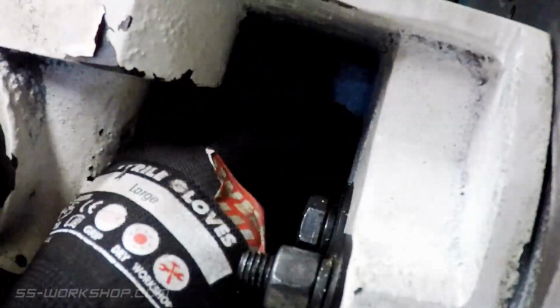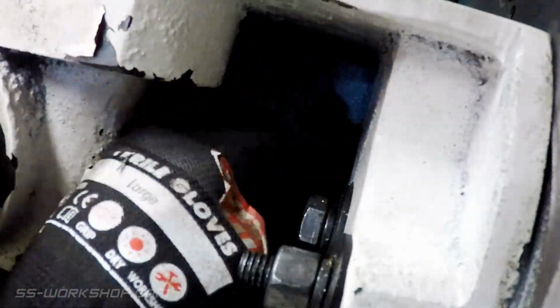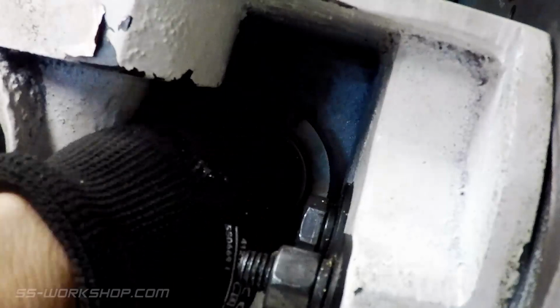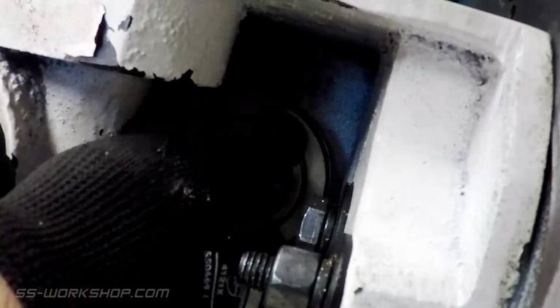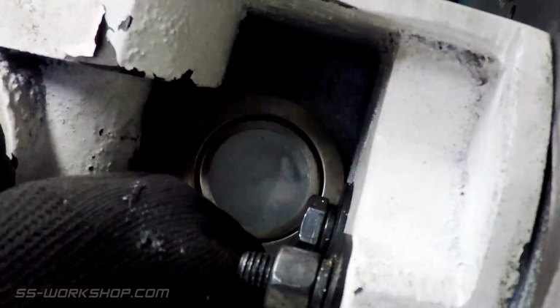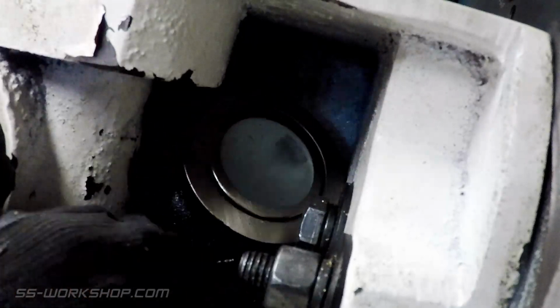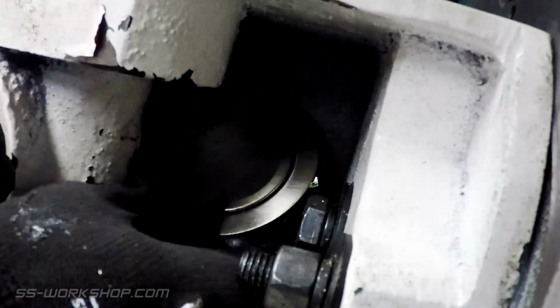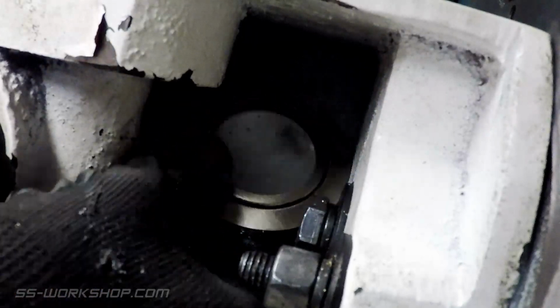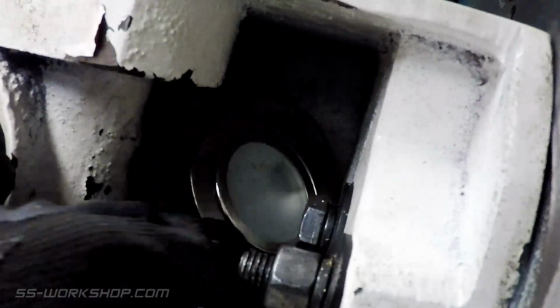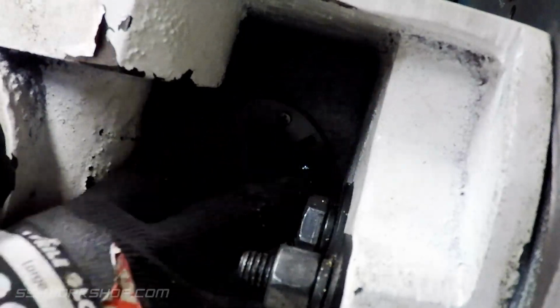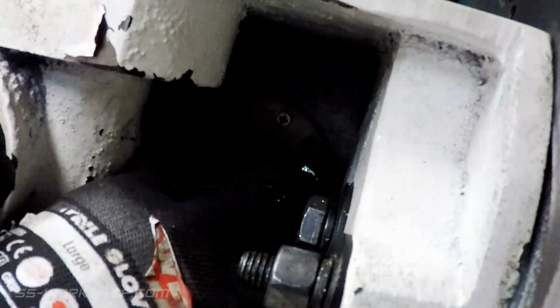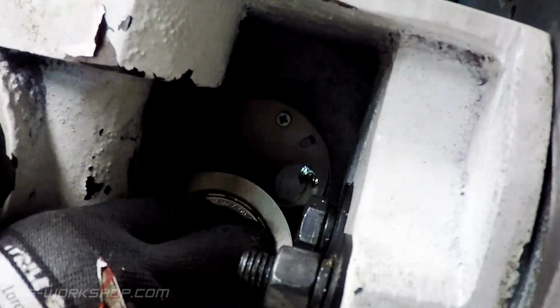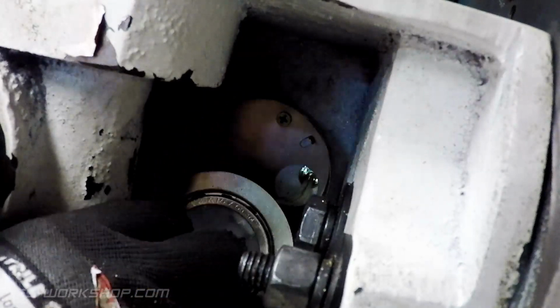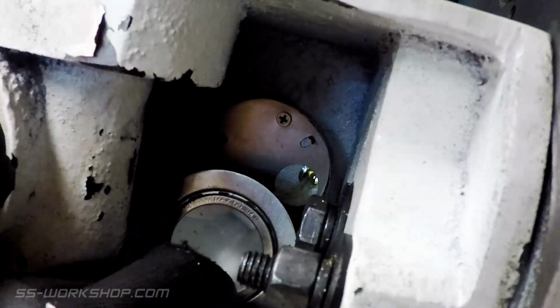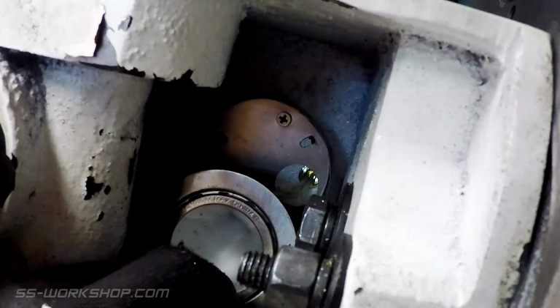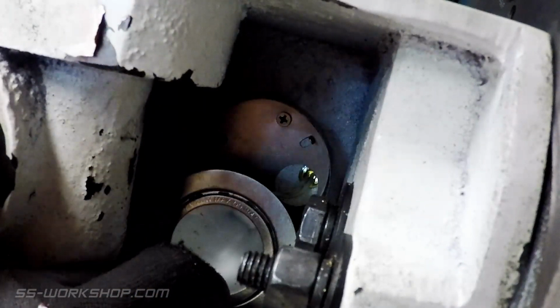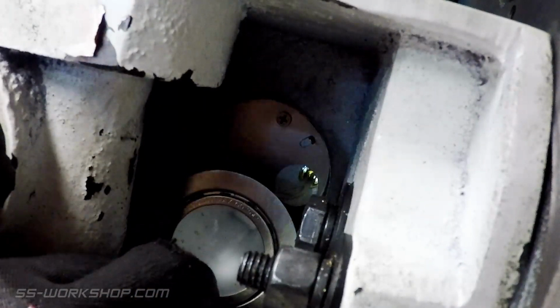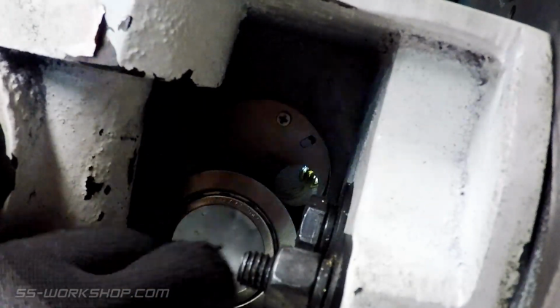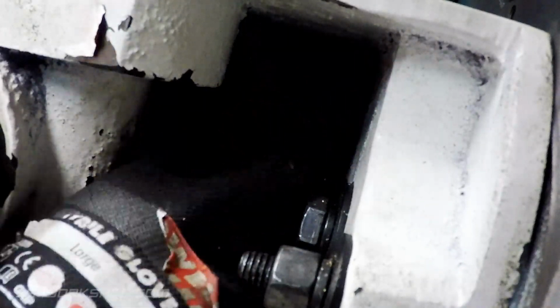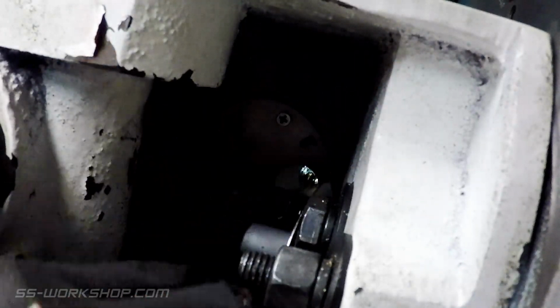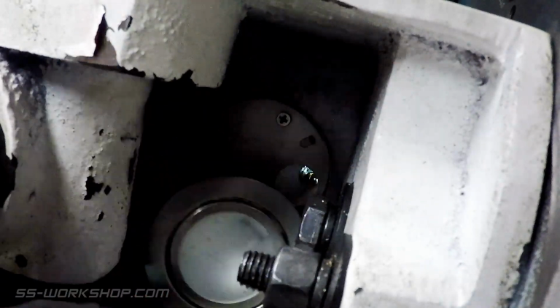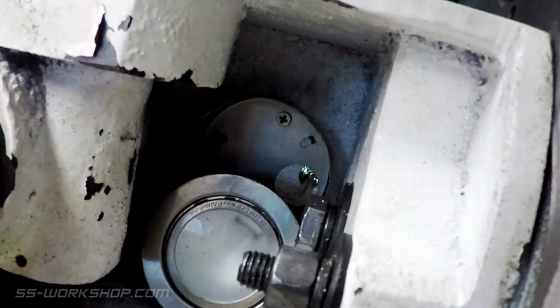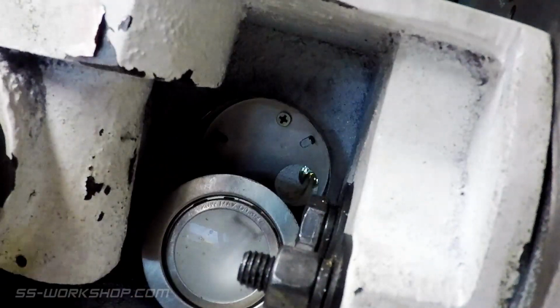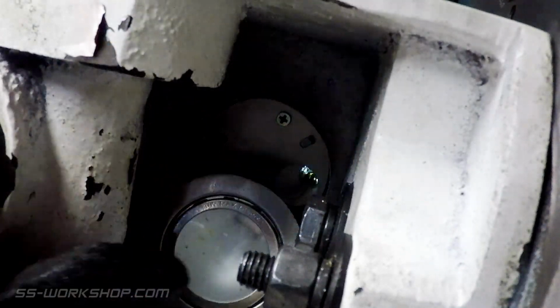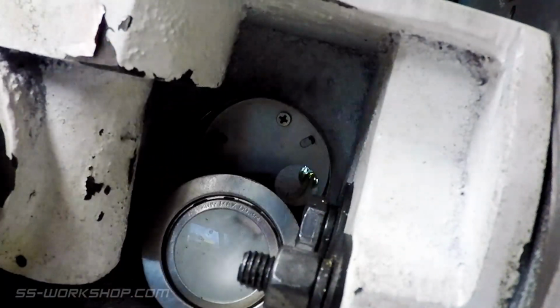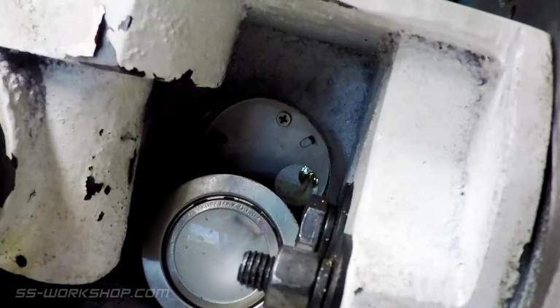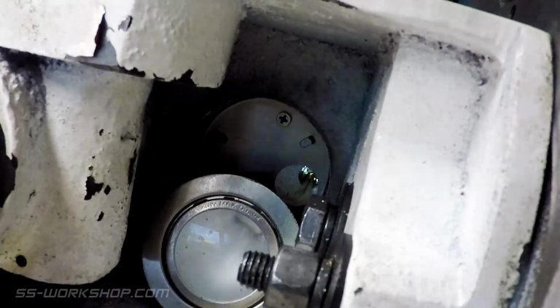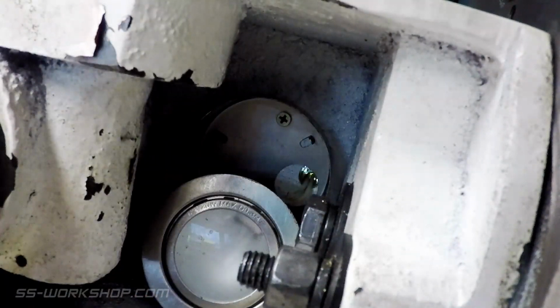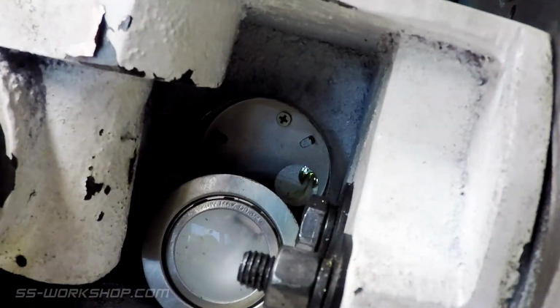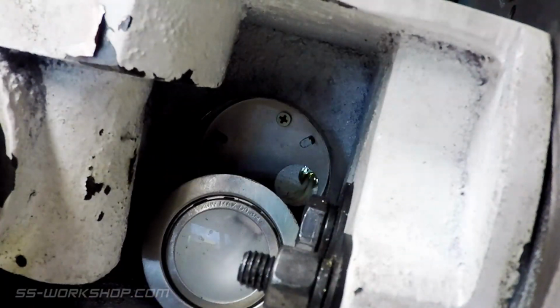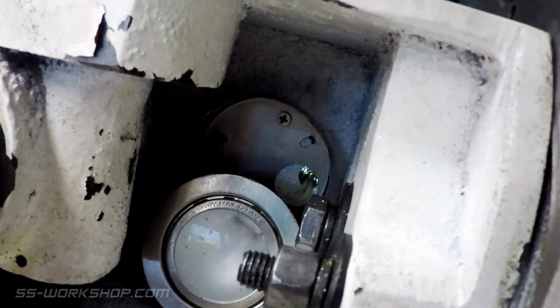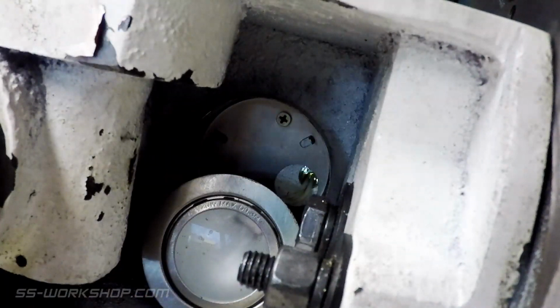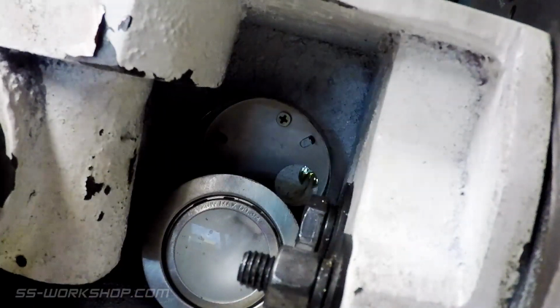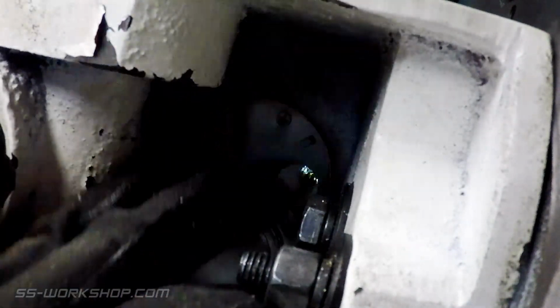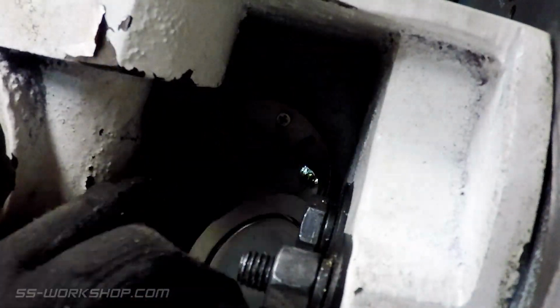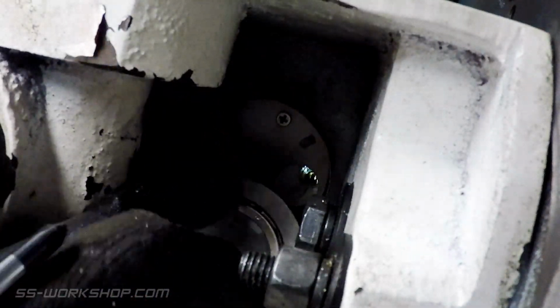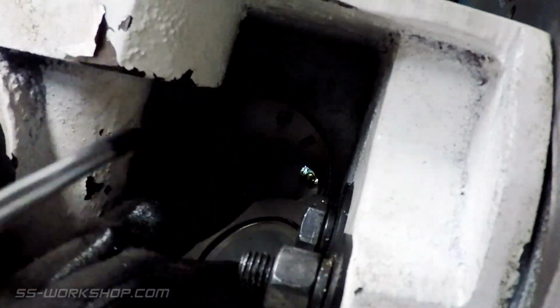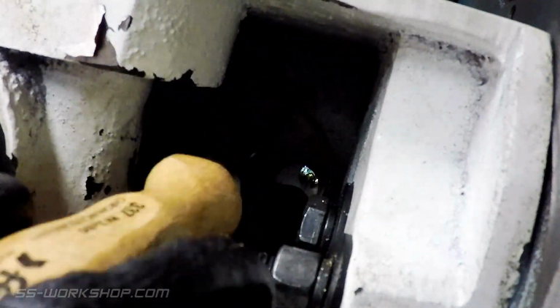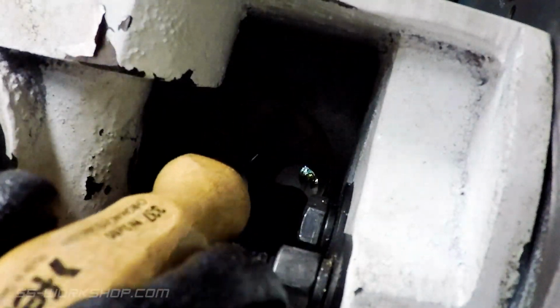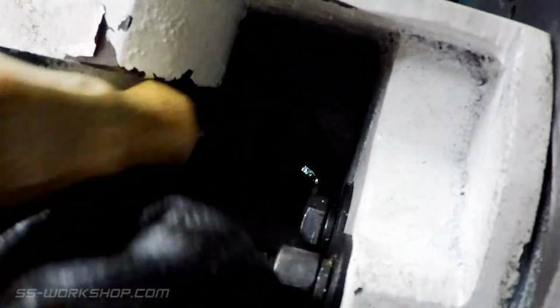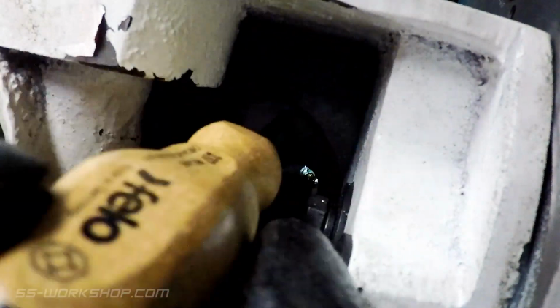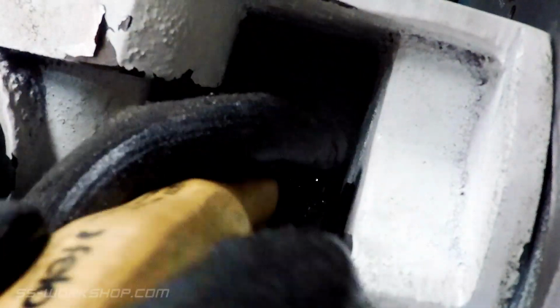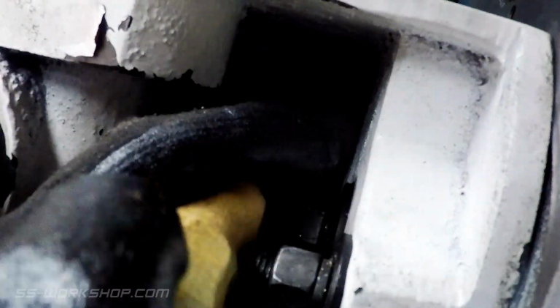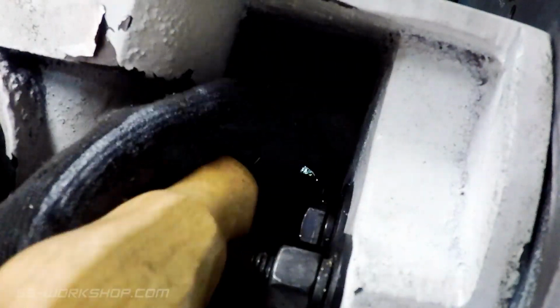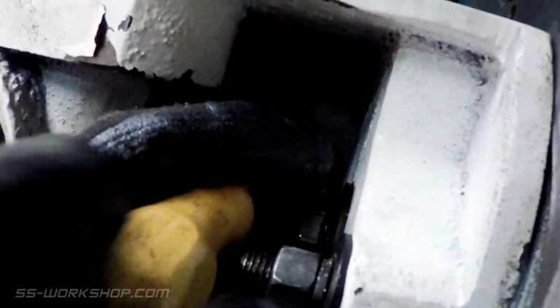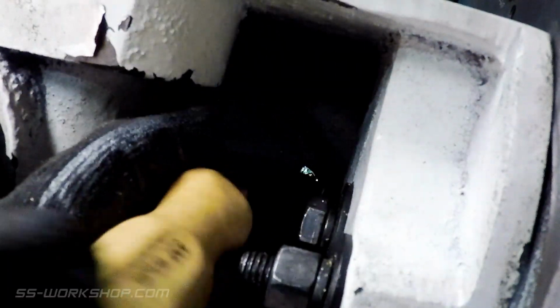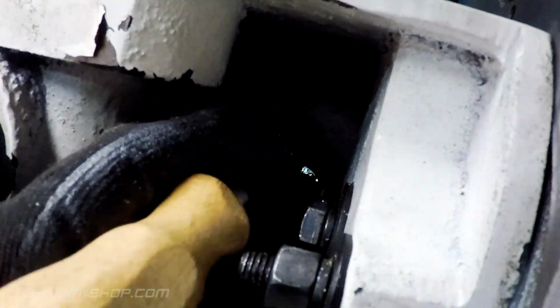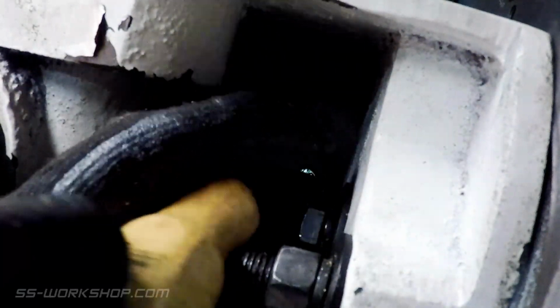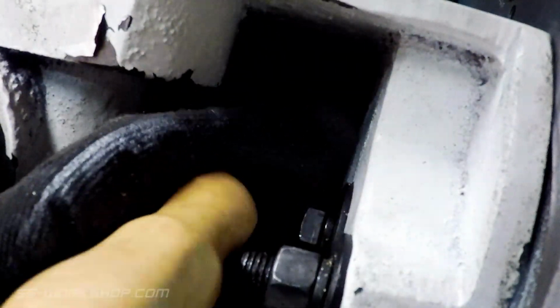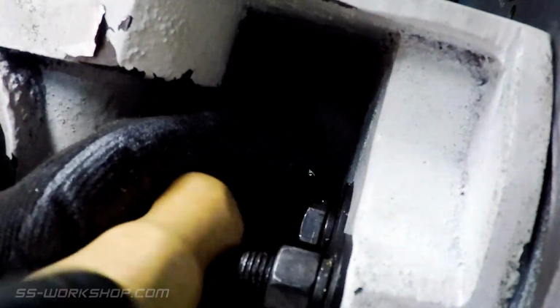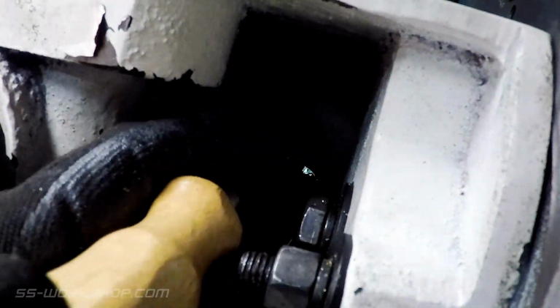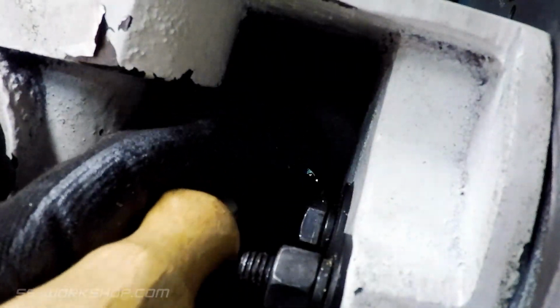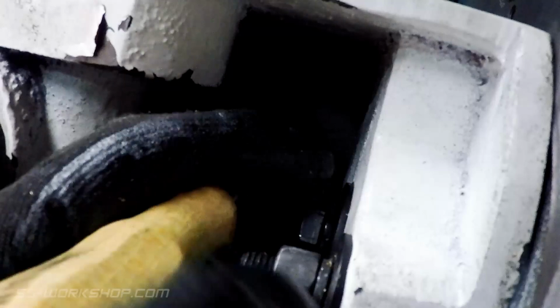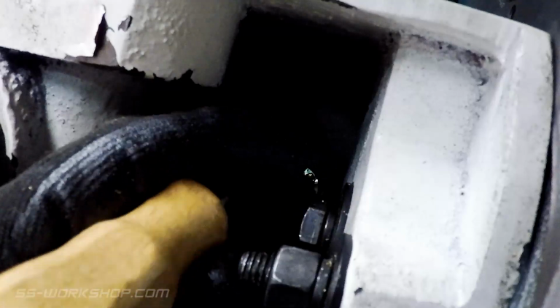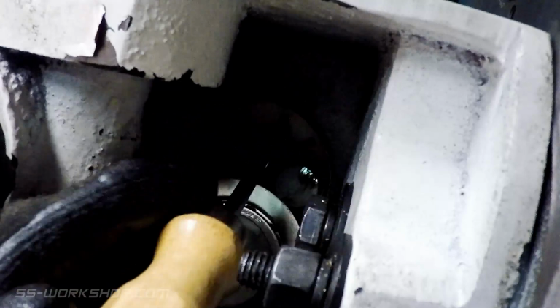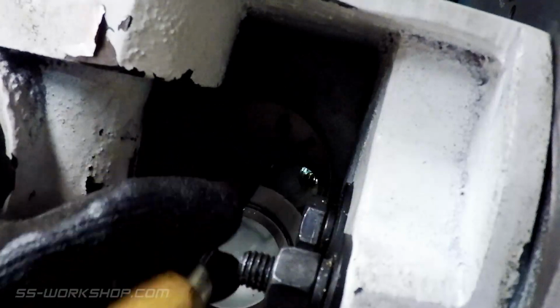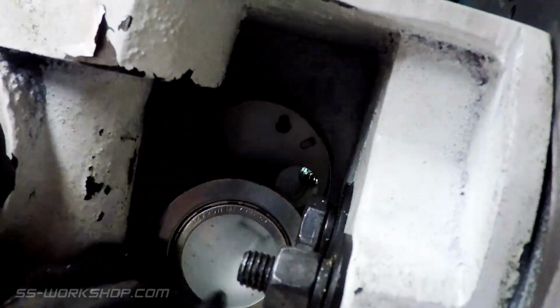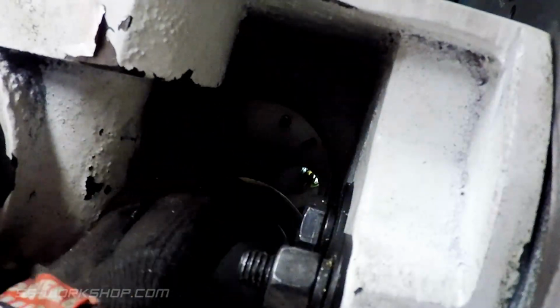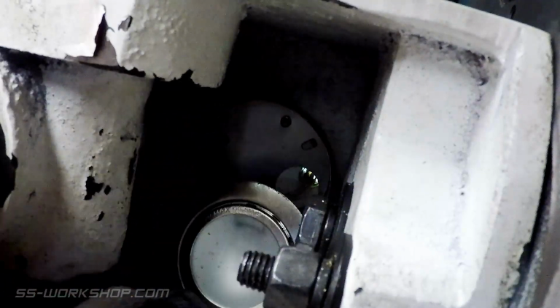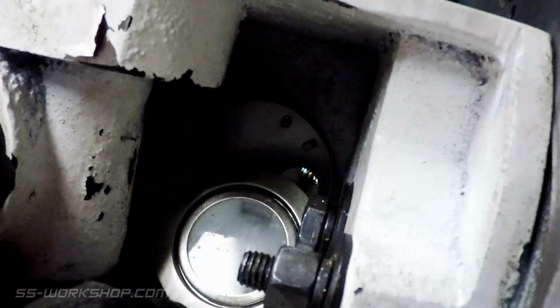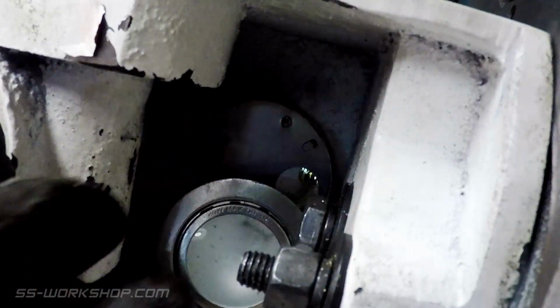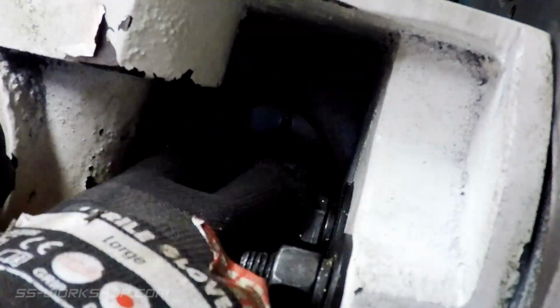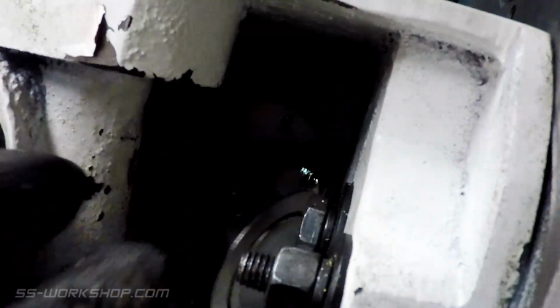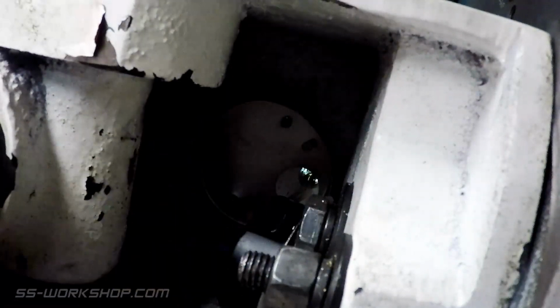These are the shifter parts that are located within the casting. Next we need to get access to the high-low gear shaft in the bottom of the casting. This may mean removing the light, as in my case.